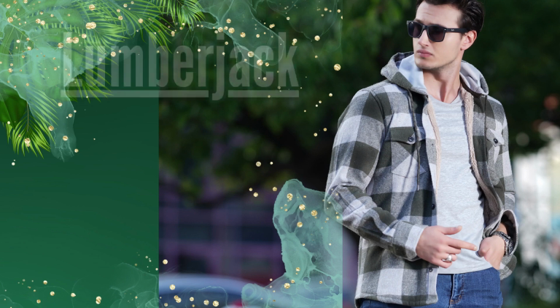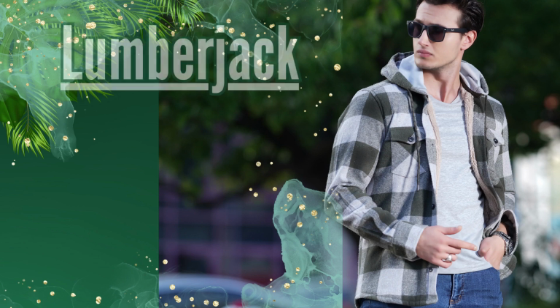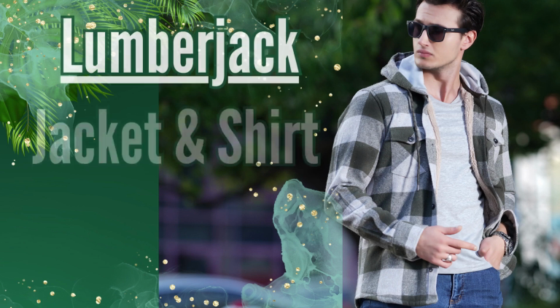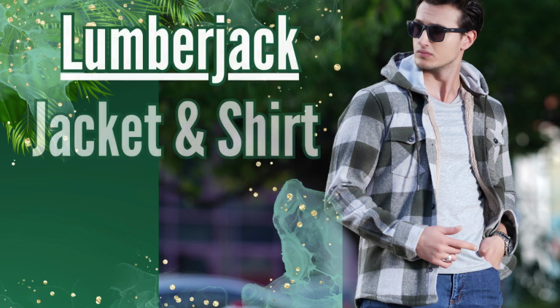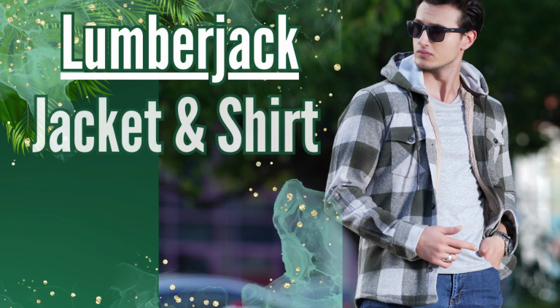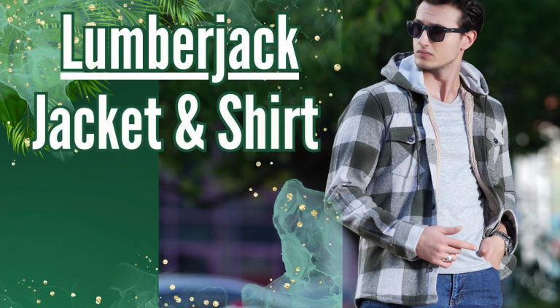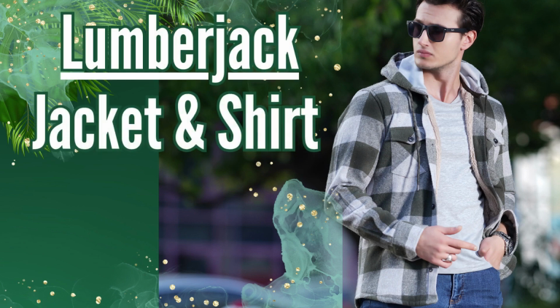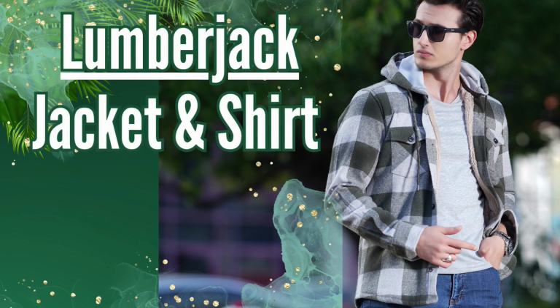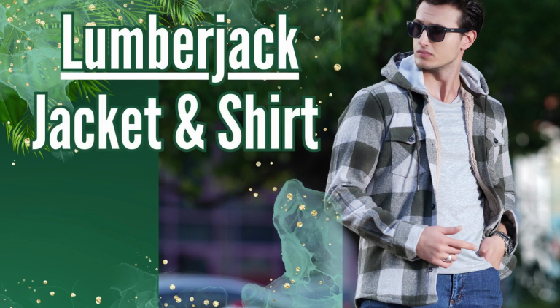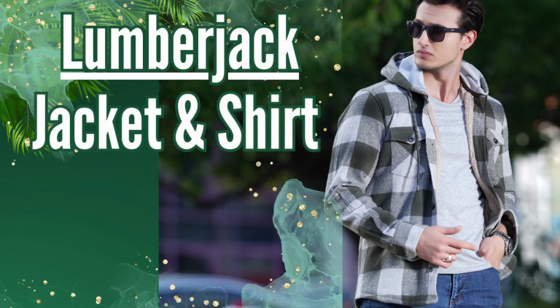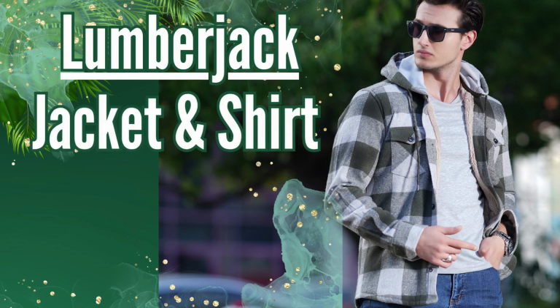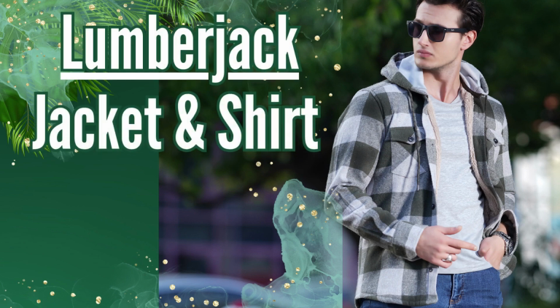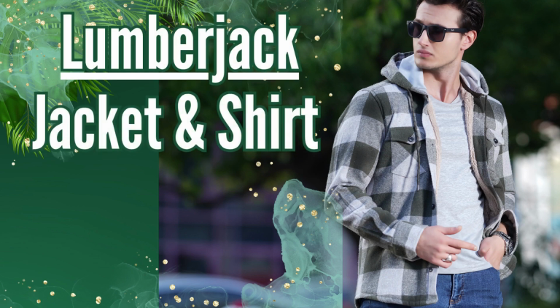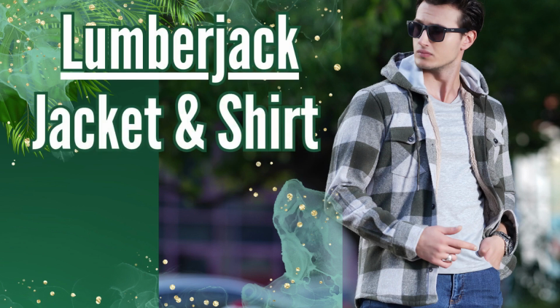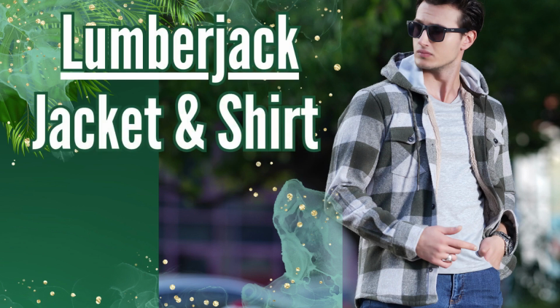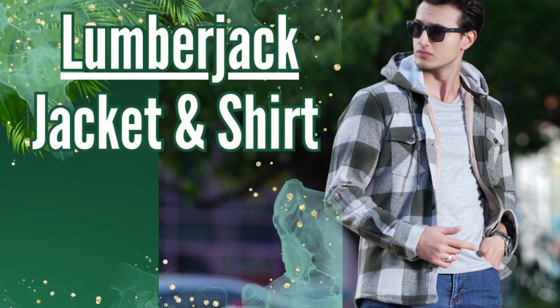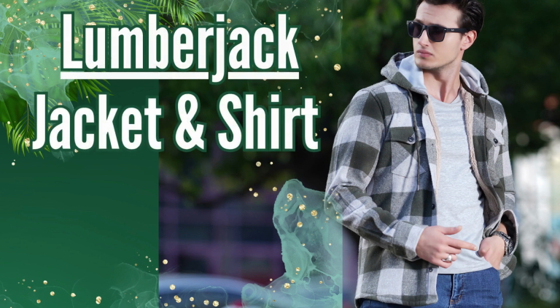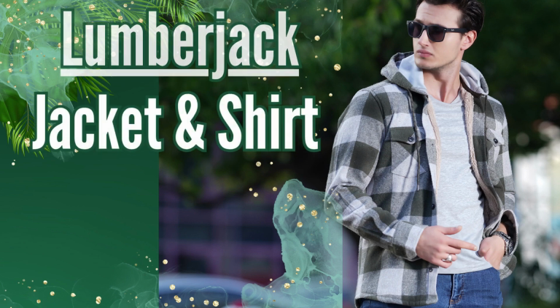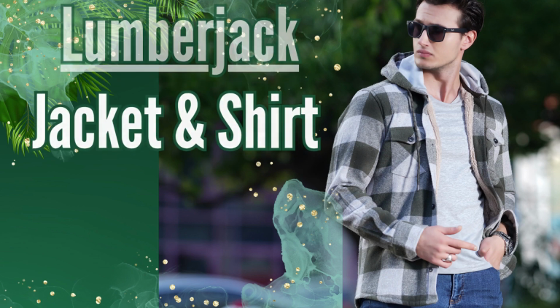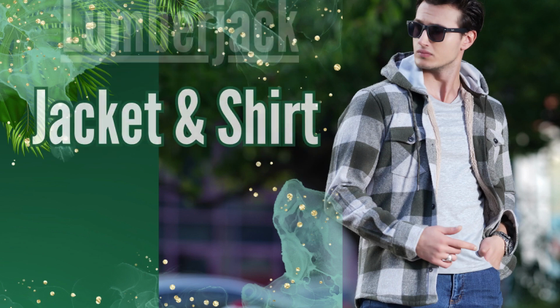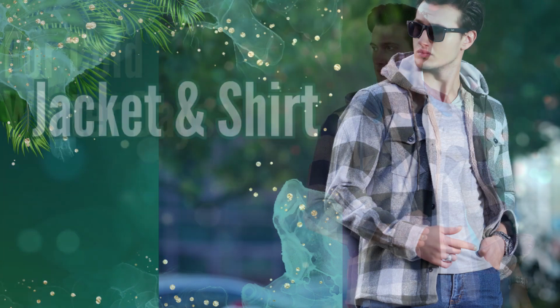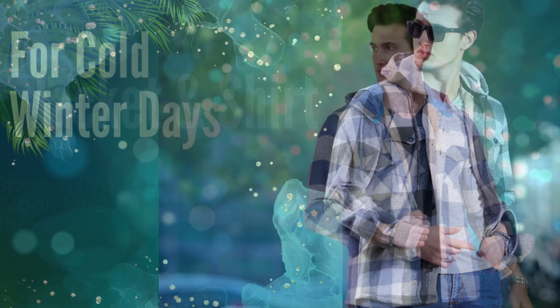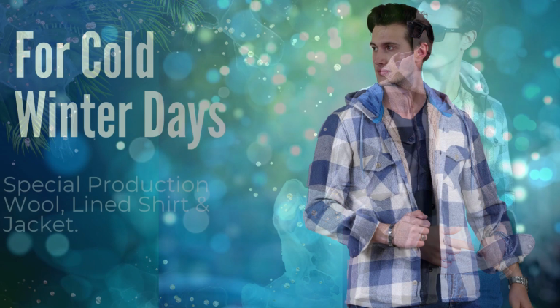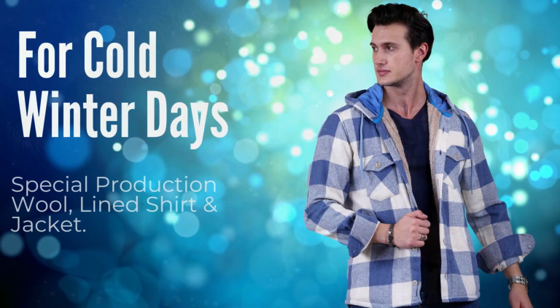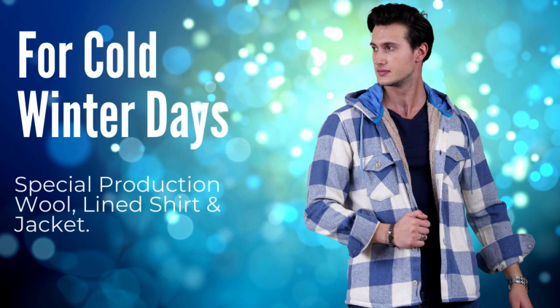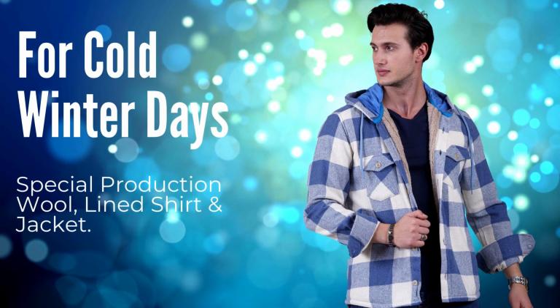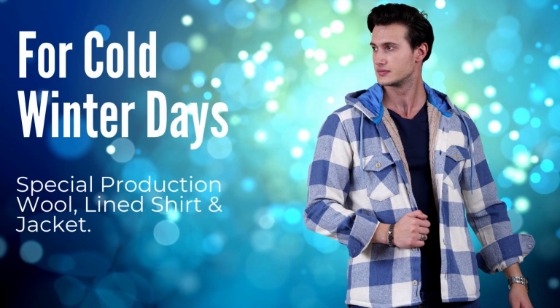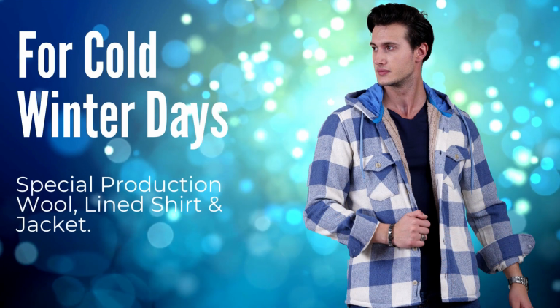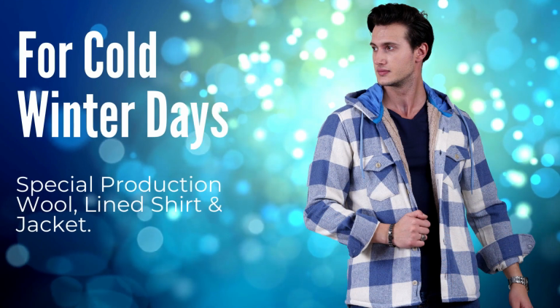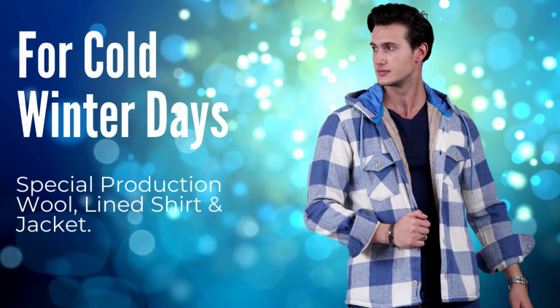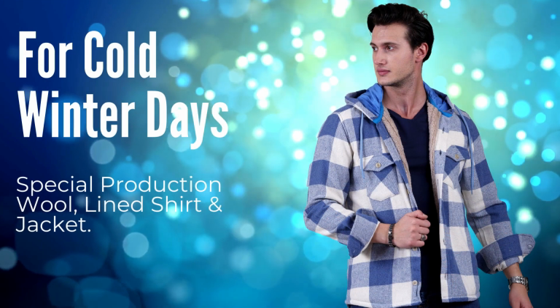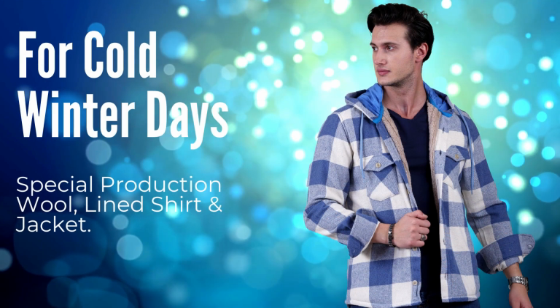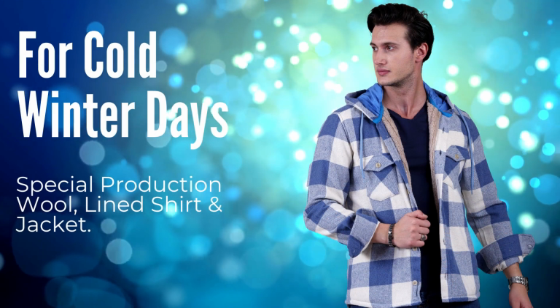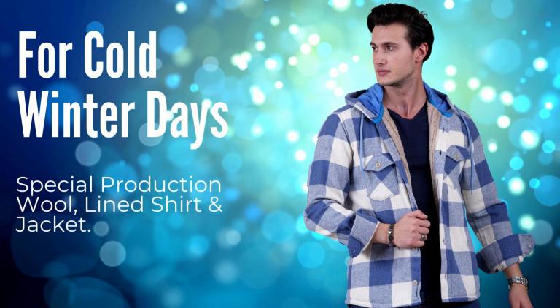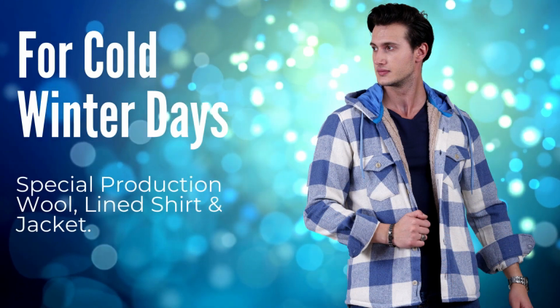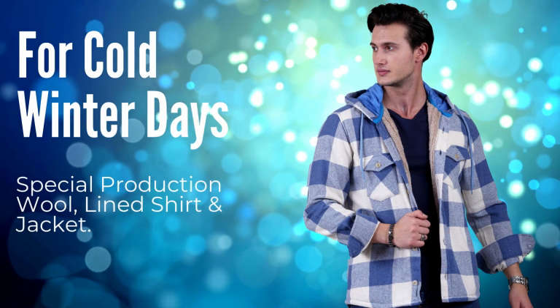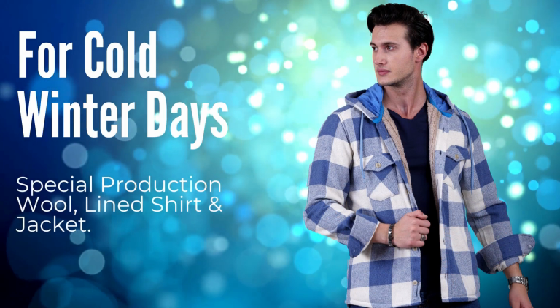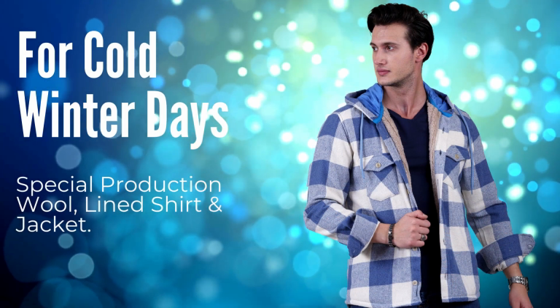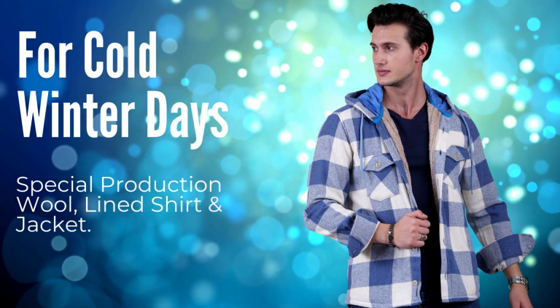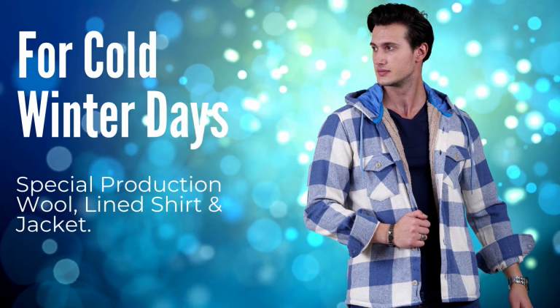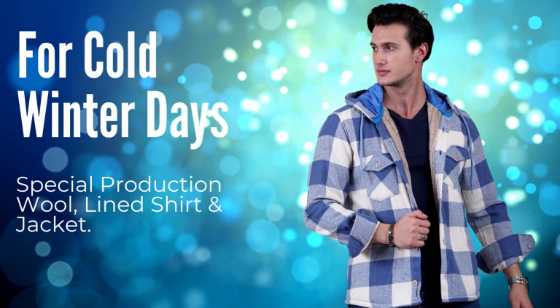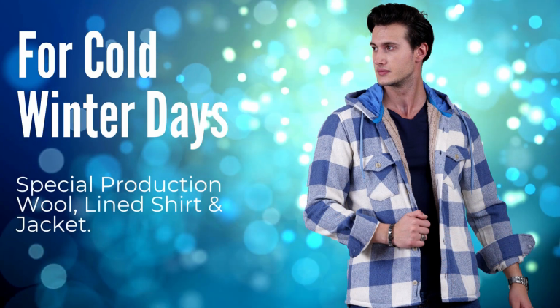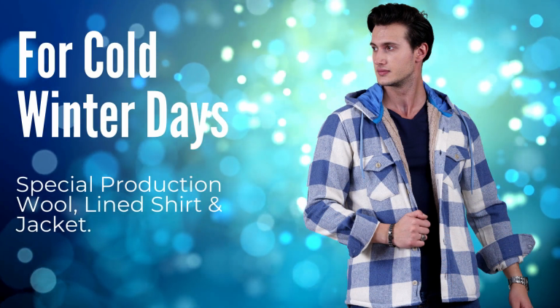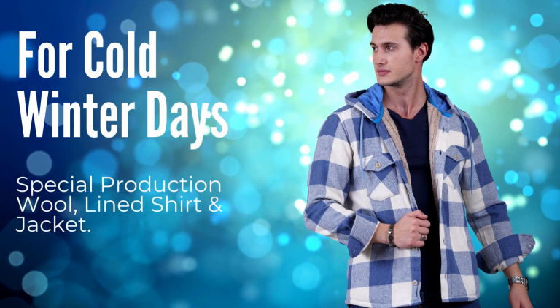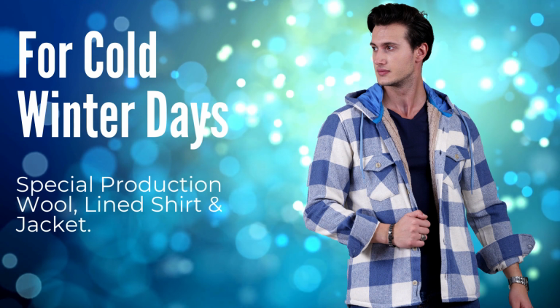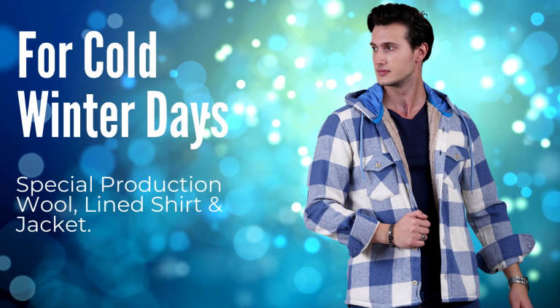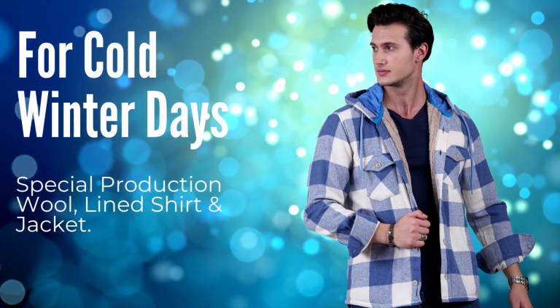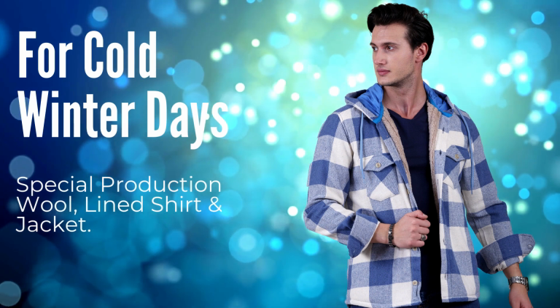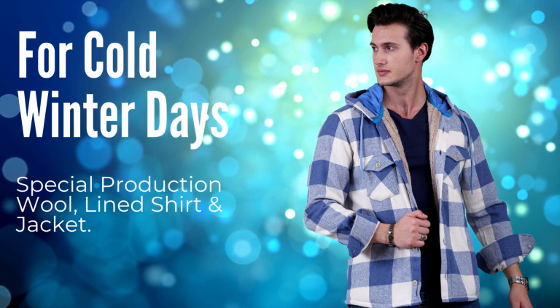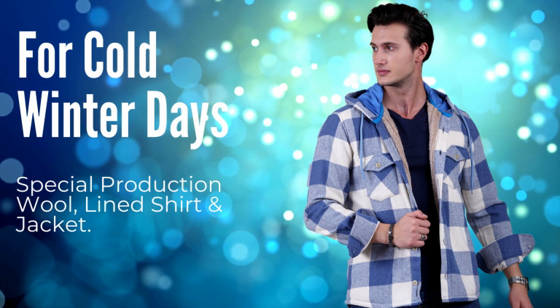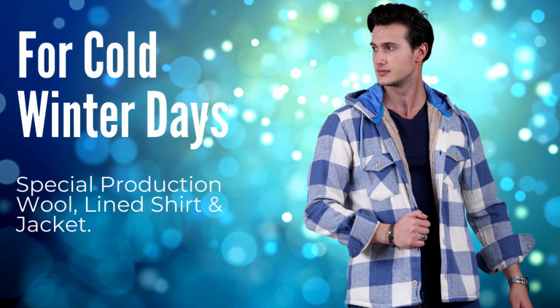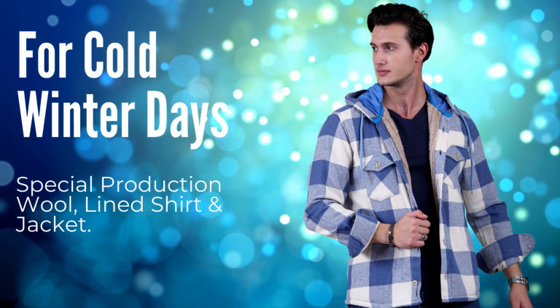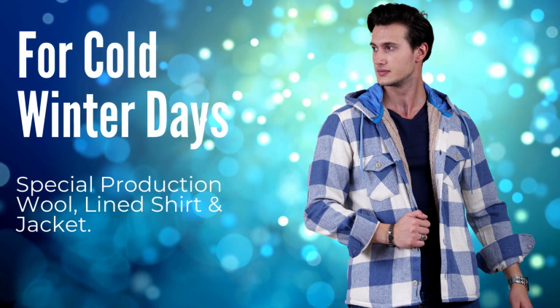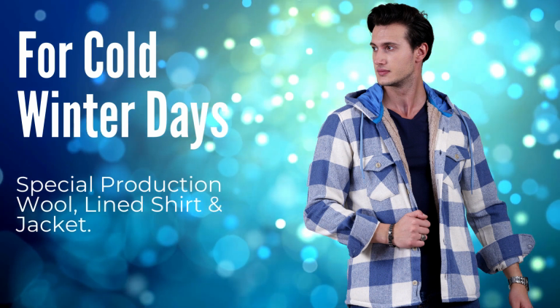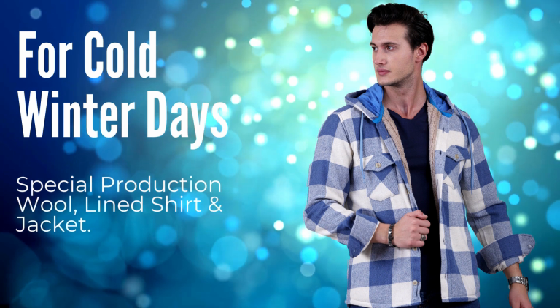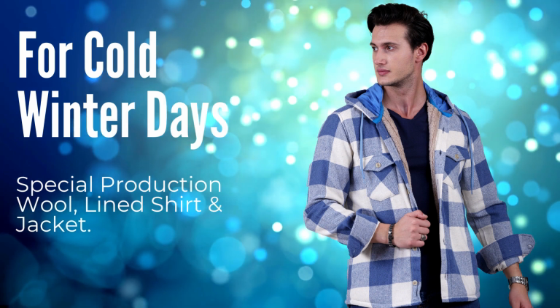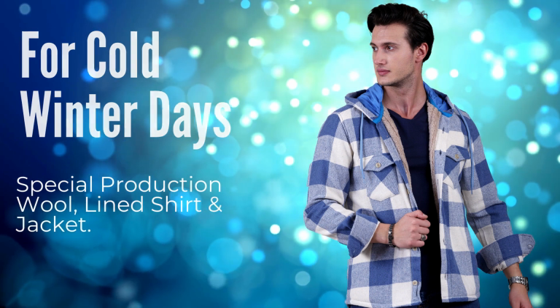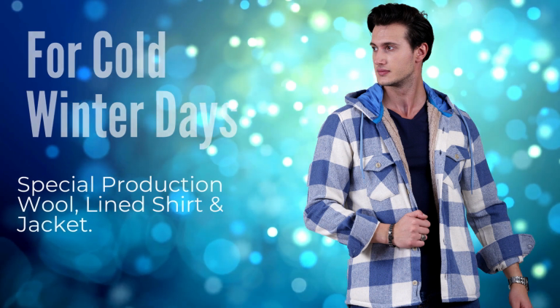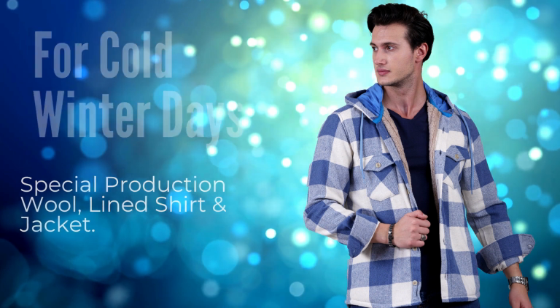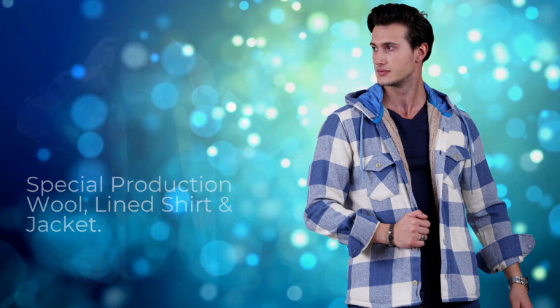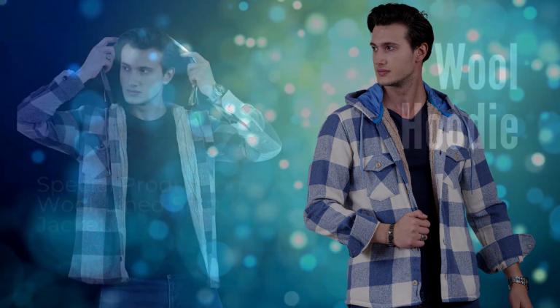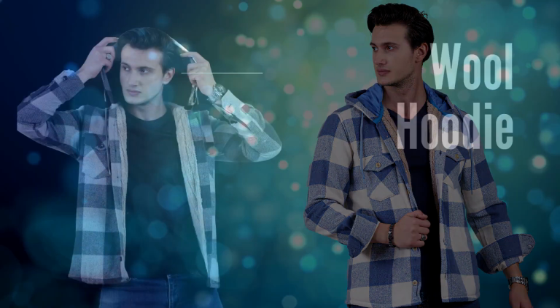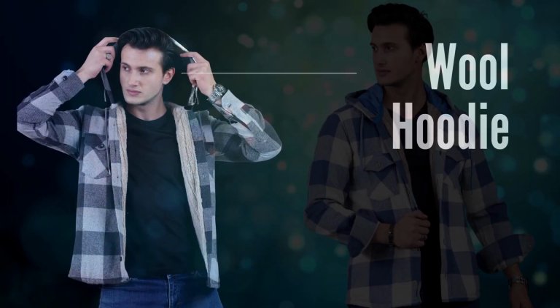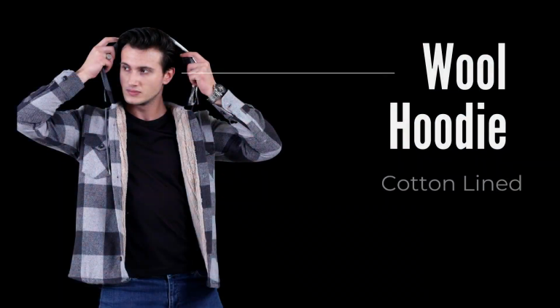What is the main specification of Lumberjack Shirt Jacket? For cold winter days, special product, wool-lined shirt and jacket.